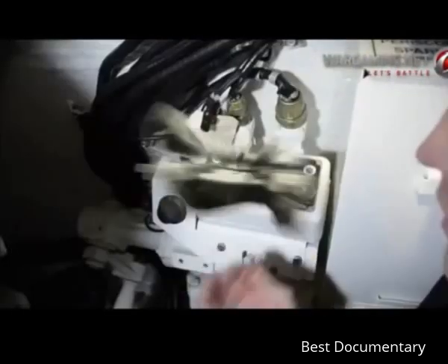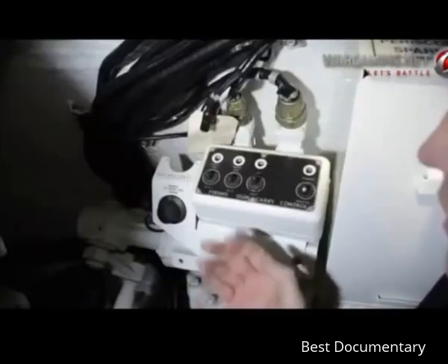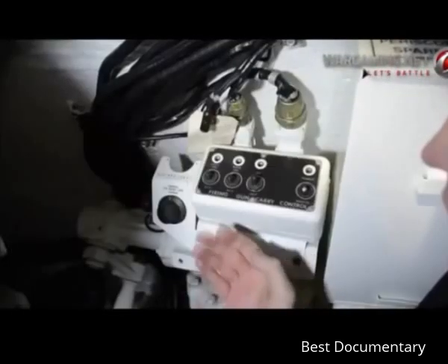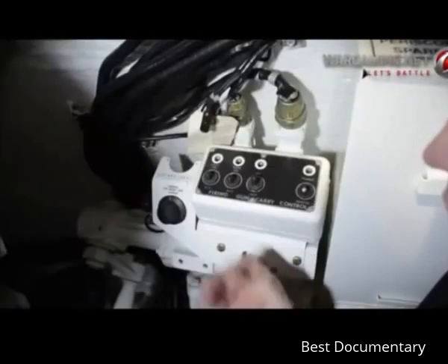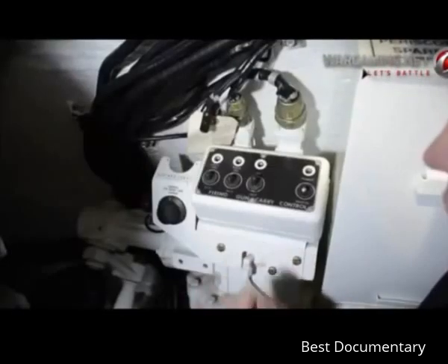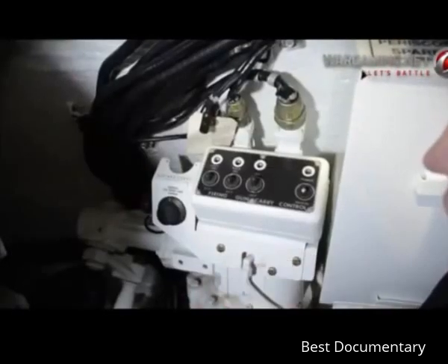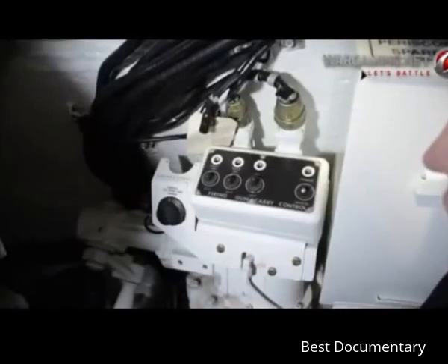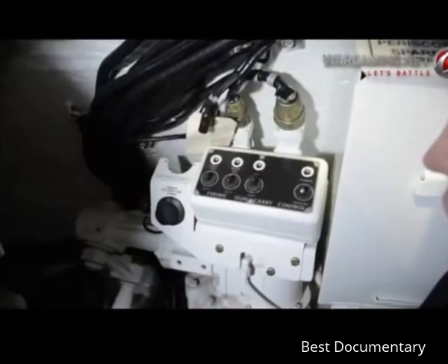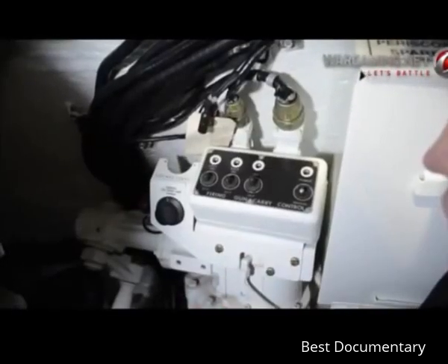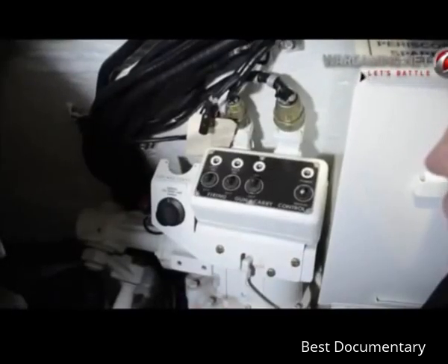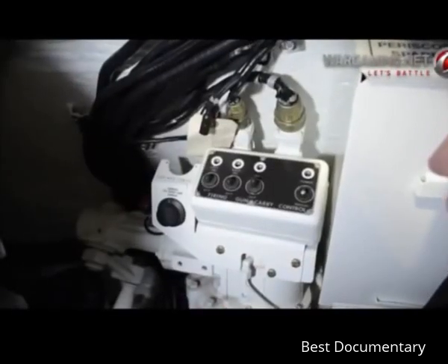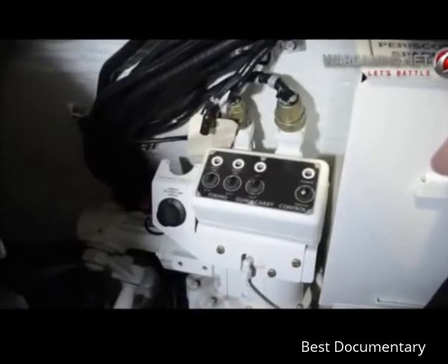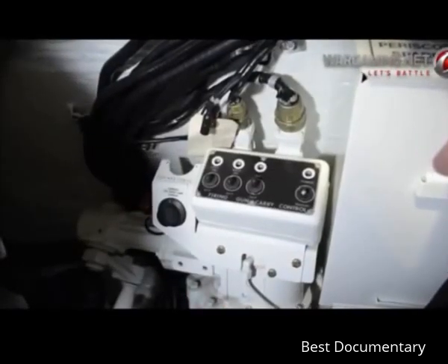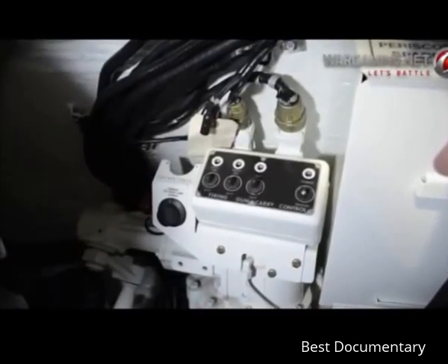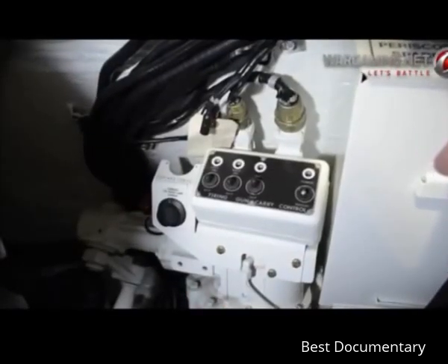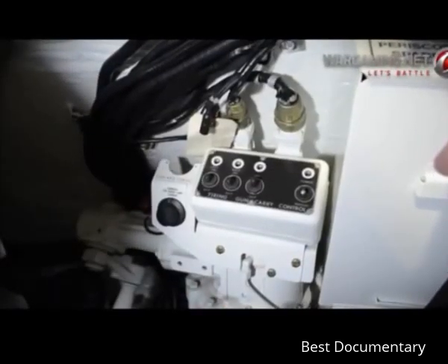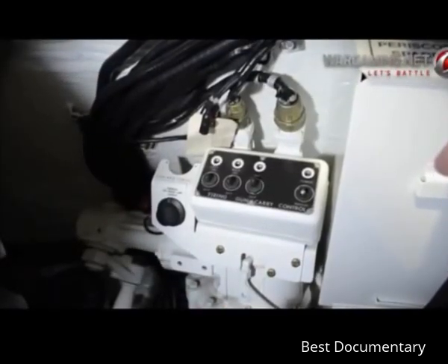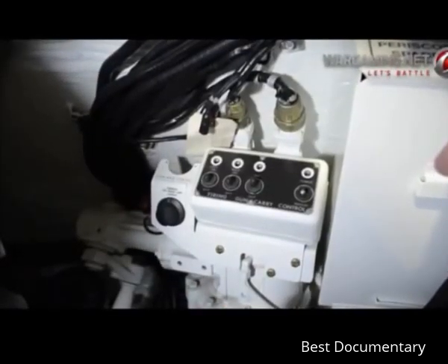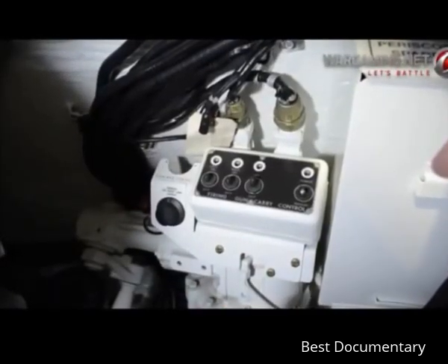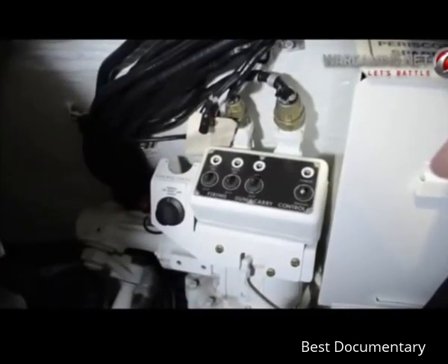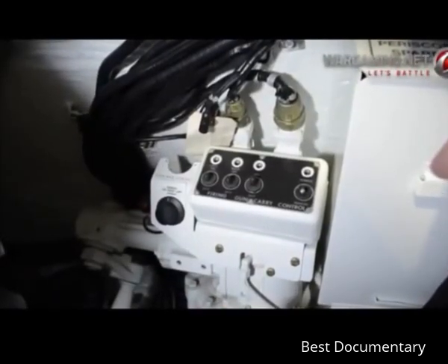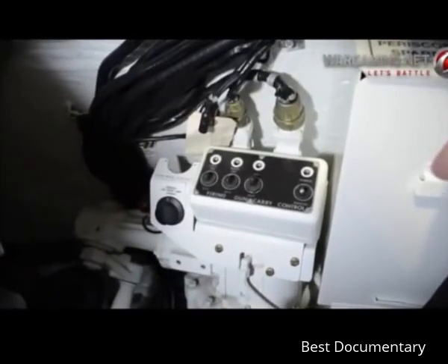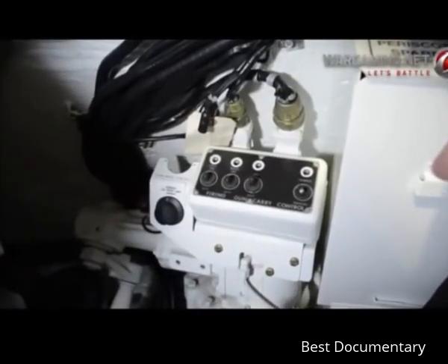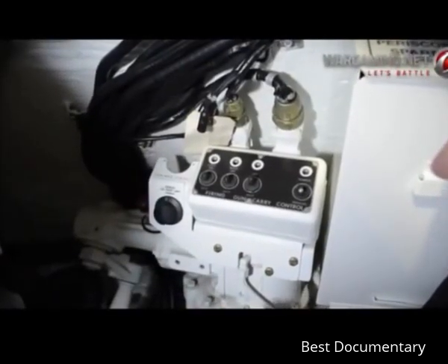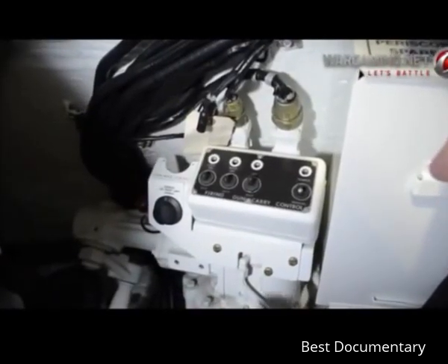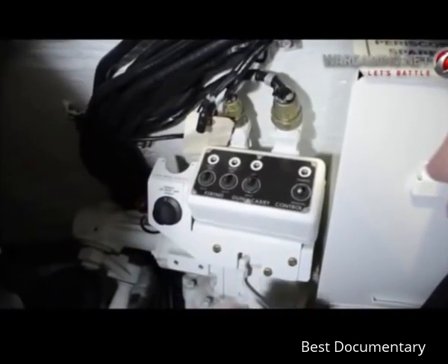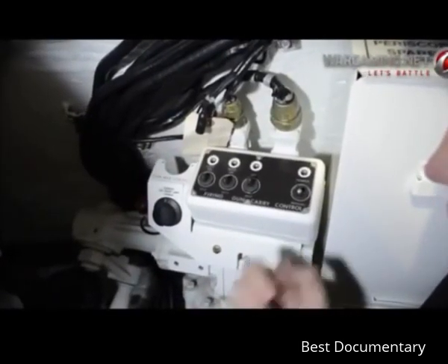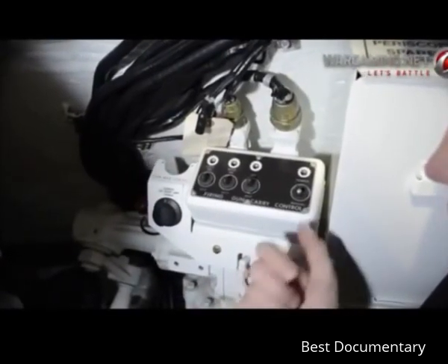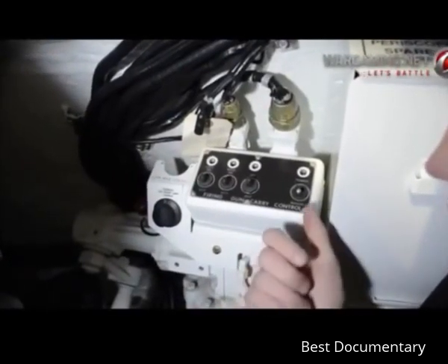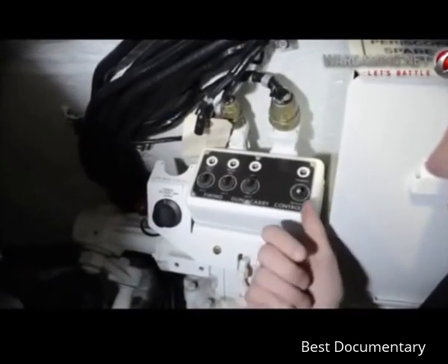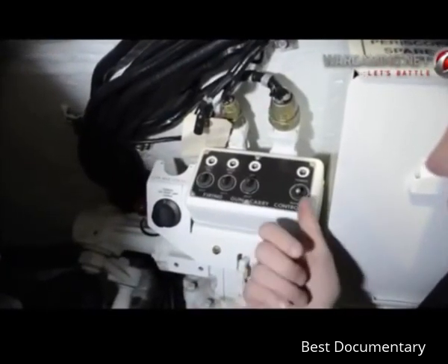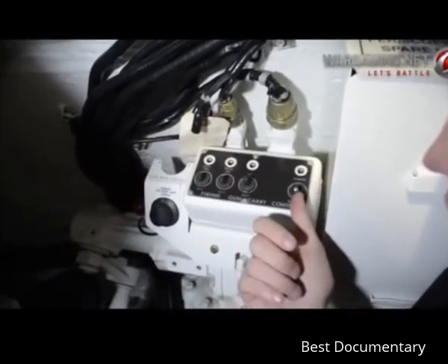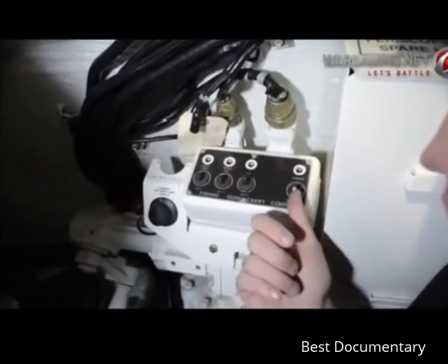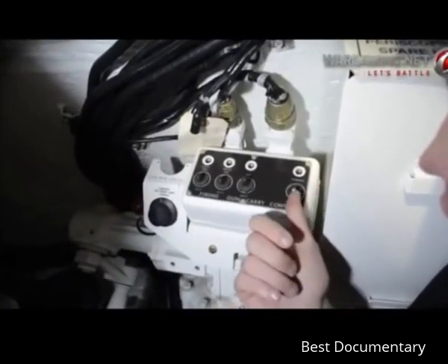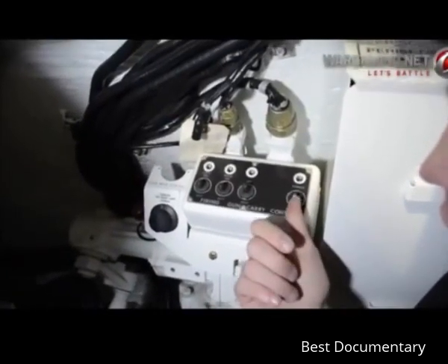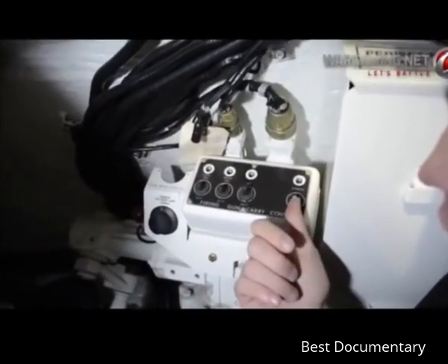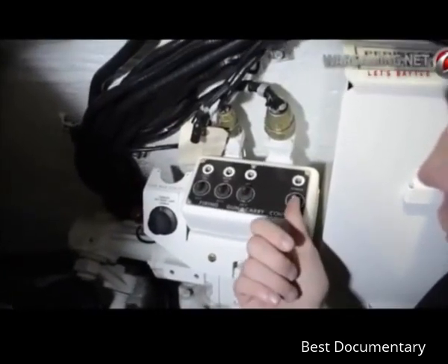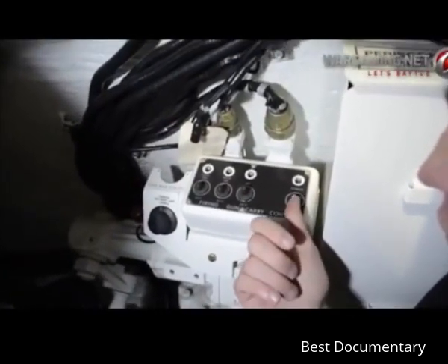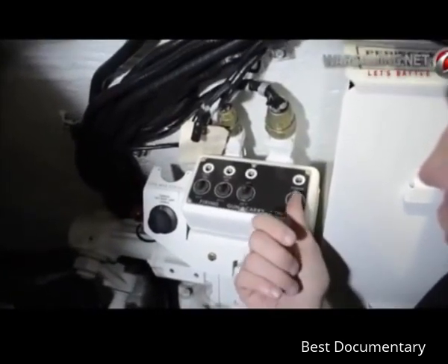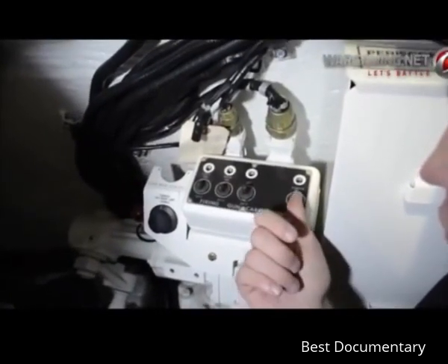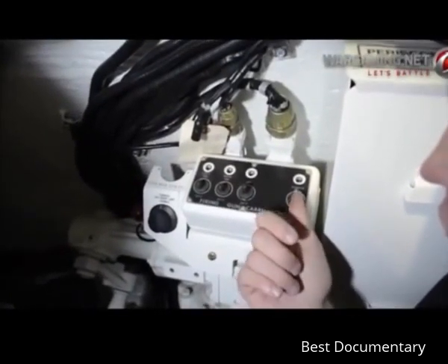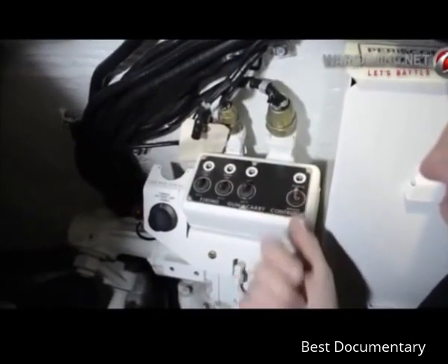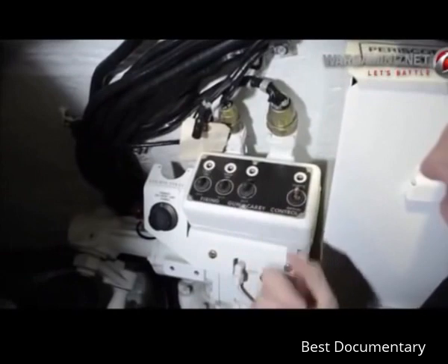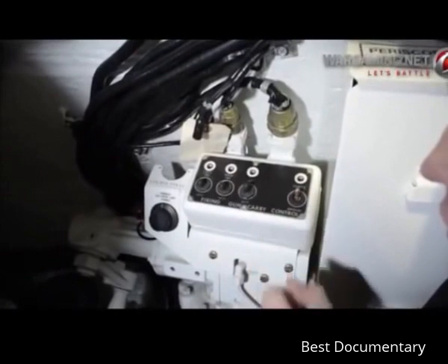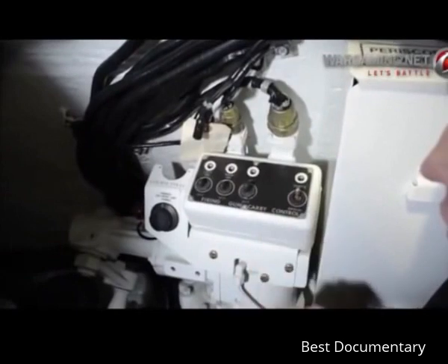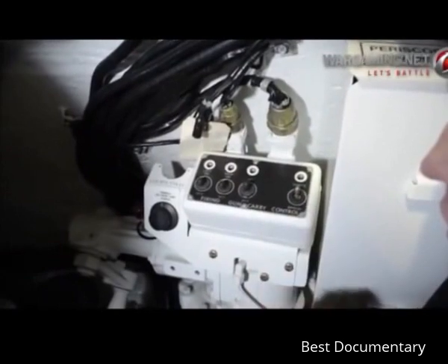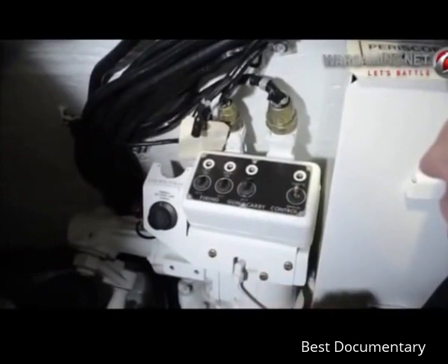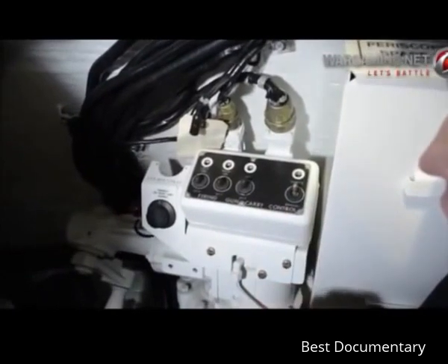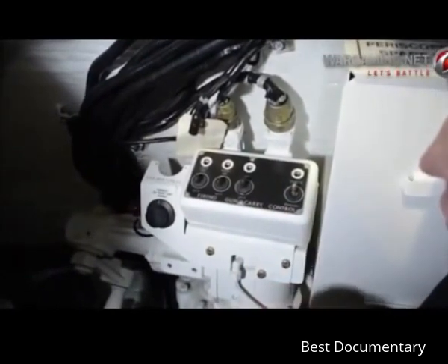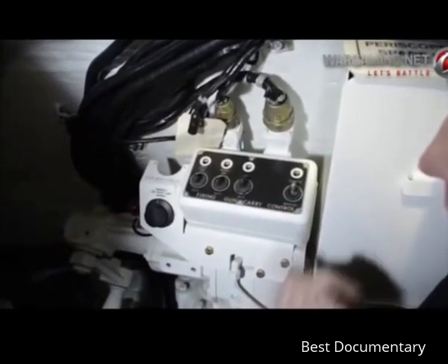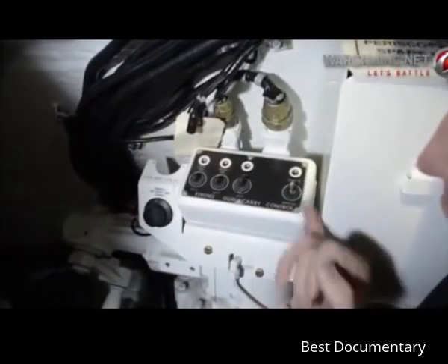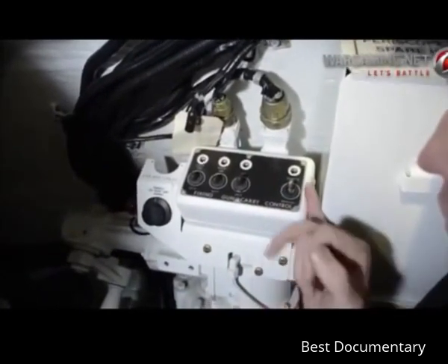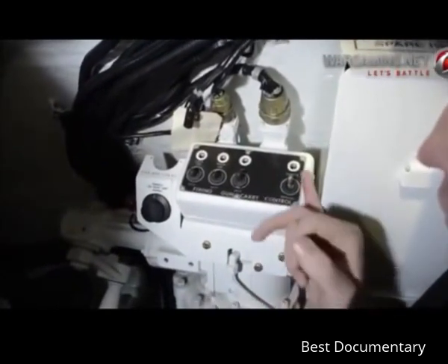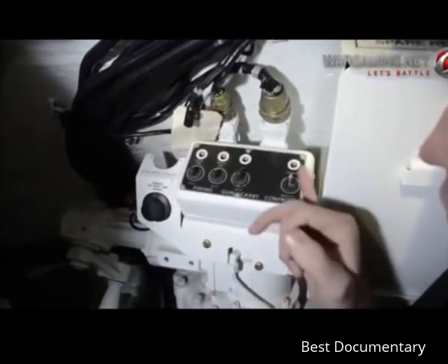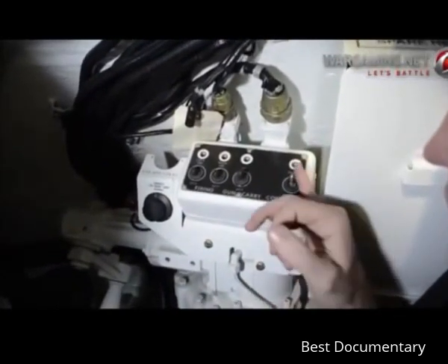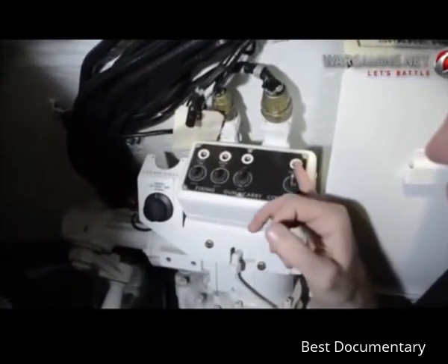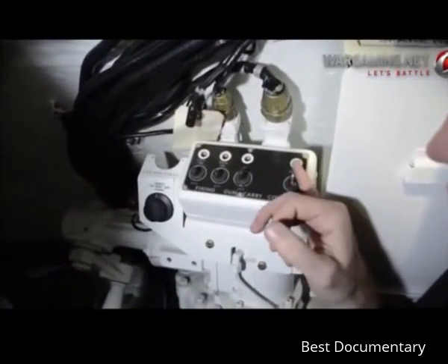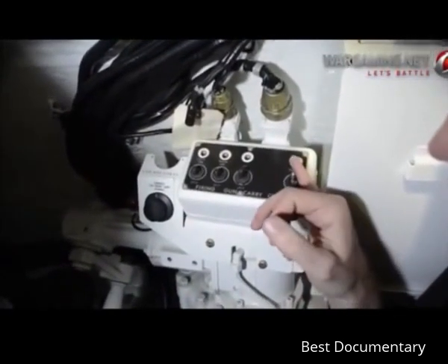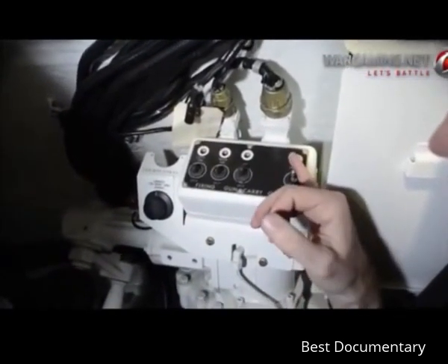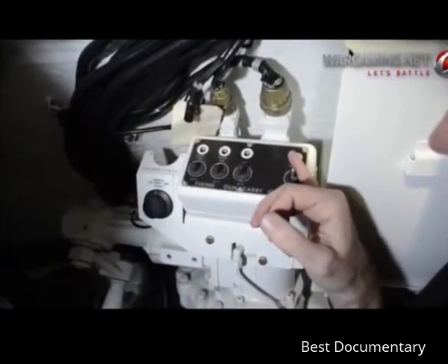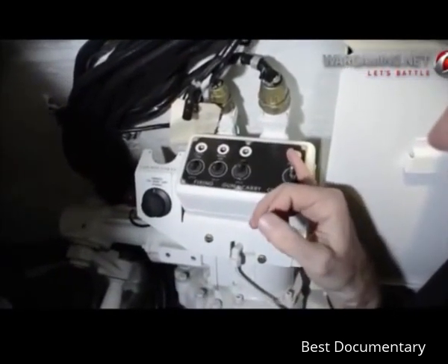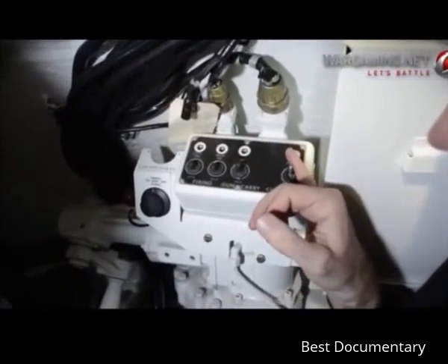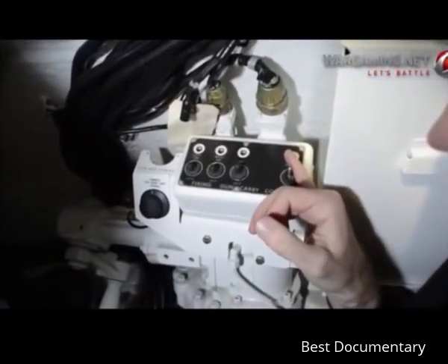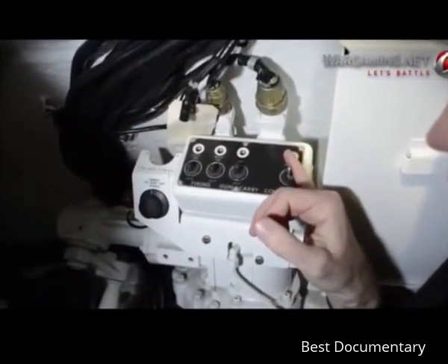Down by the gunner's feet there are two more controls: the left foot is a manual trigger in the event the electrical trigger does not work — he can manually release the firing pin to strike the base of the primer. The right foot control — actually a handle, not a foot pedal — is the turret travel lock, and by engaging this it prevents the turret from being traversed accidentally or deliberately.